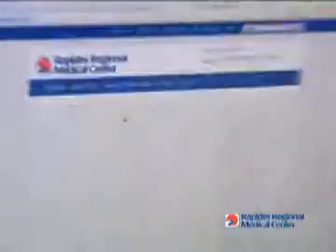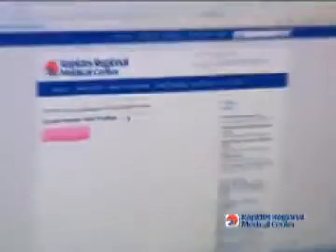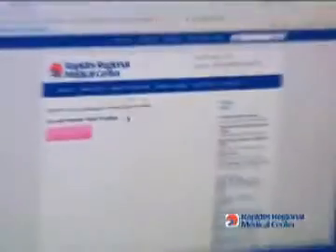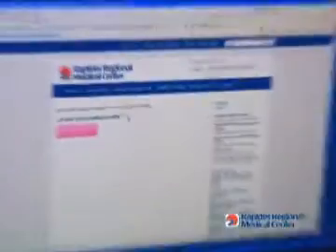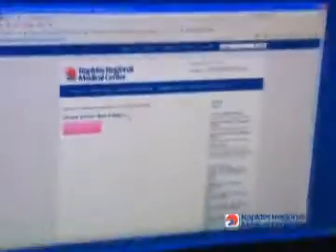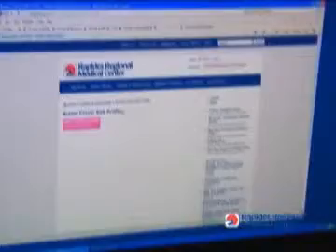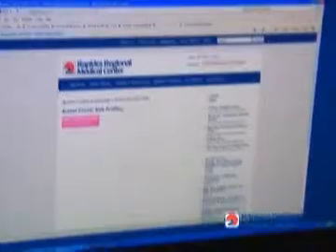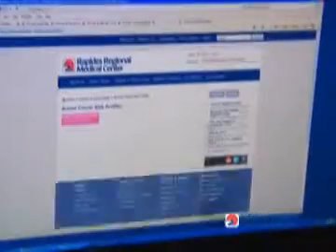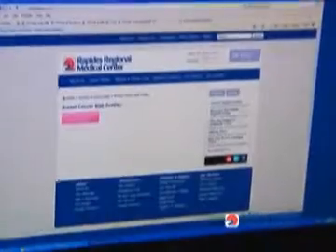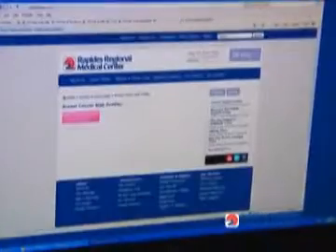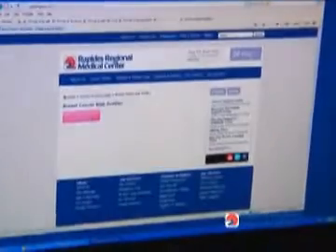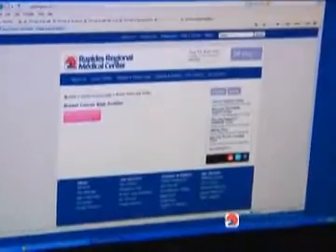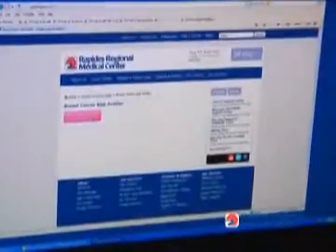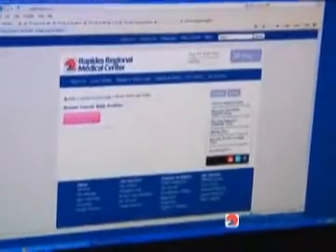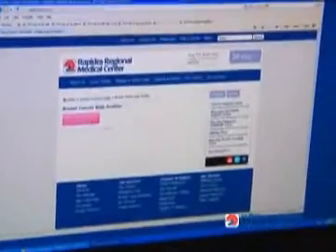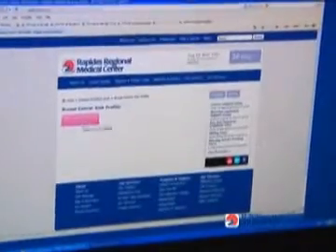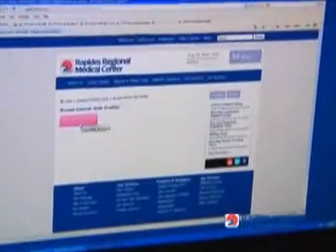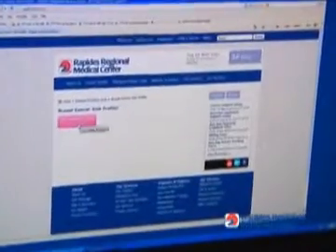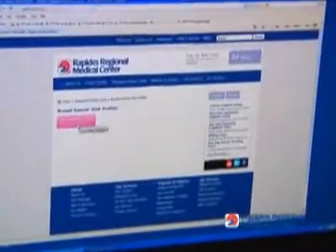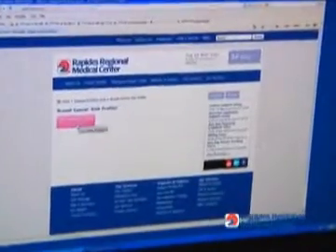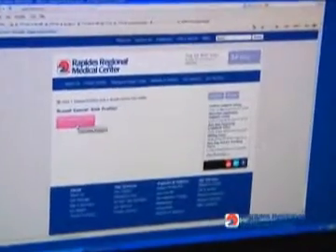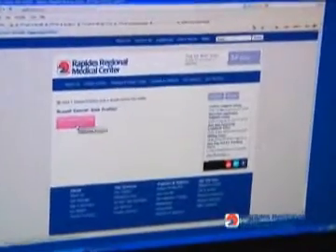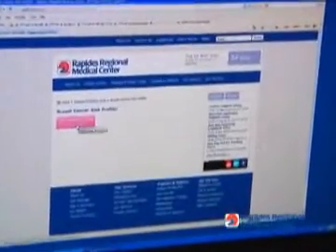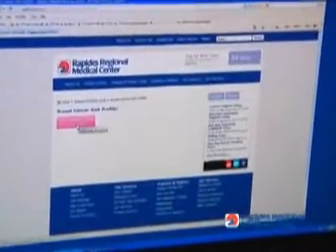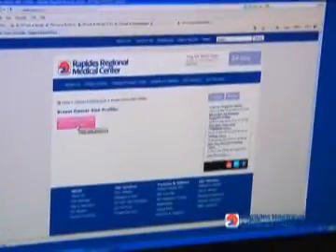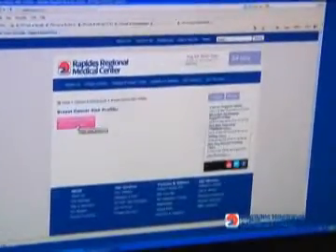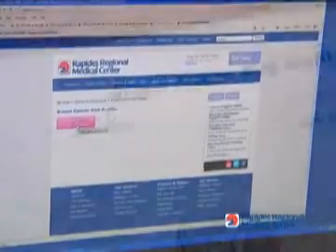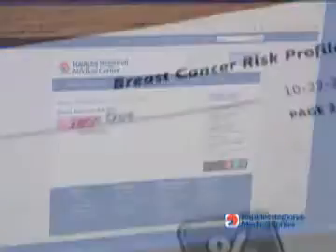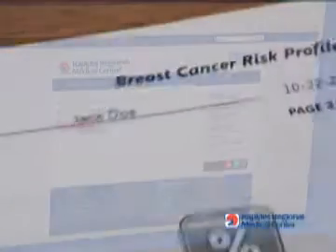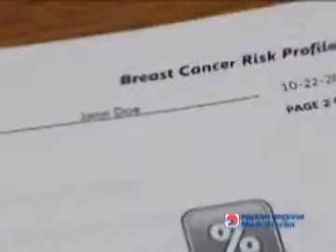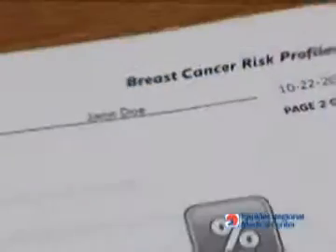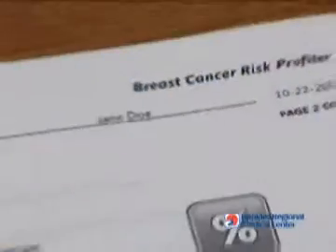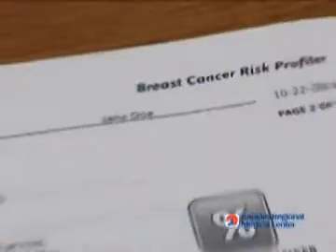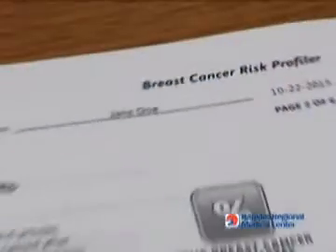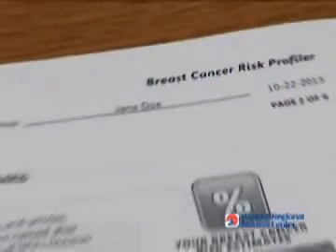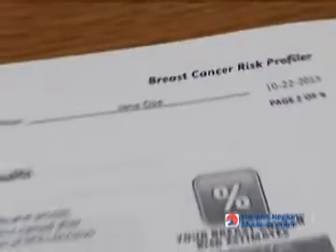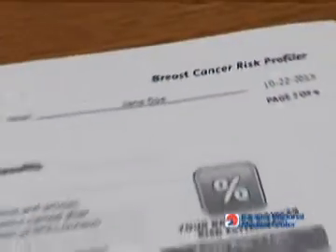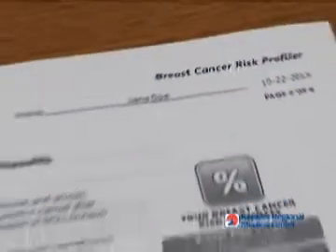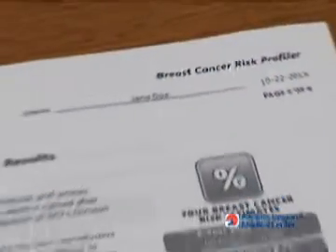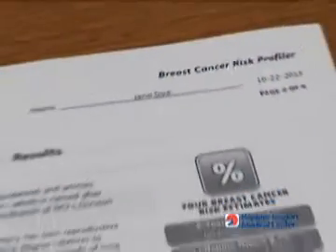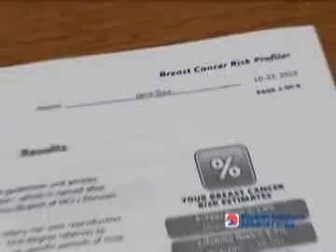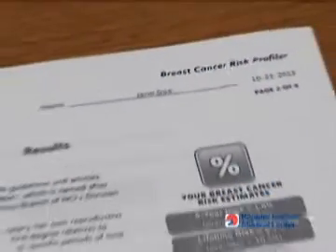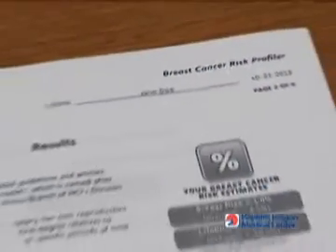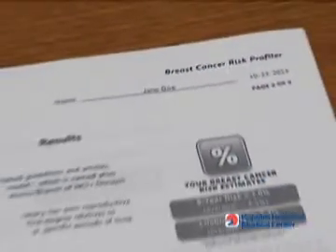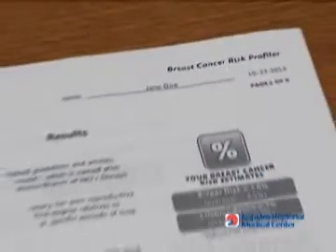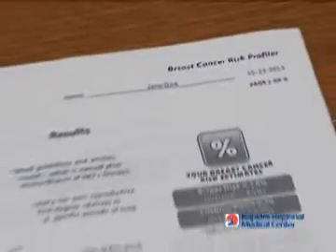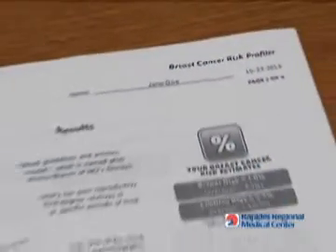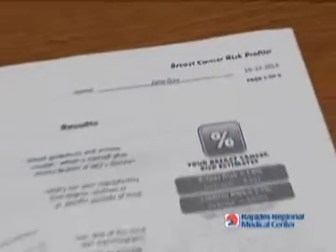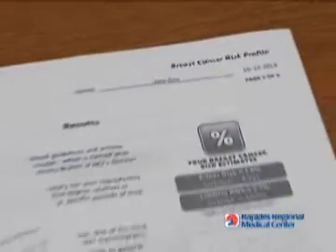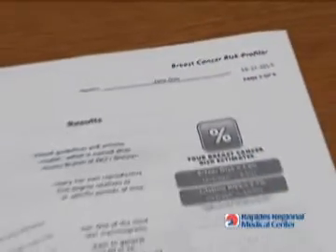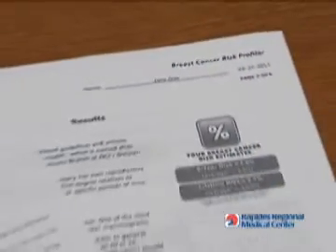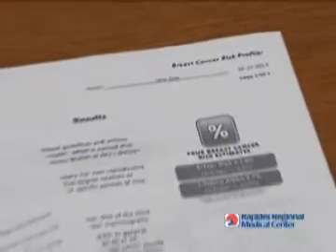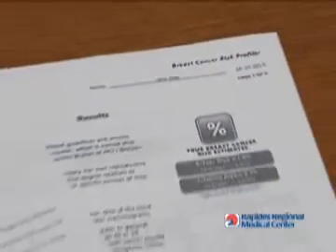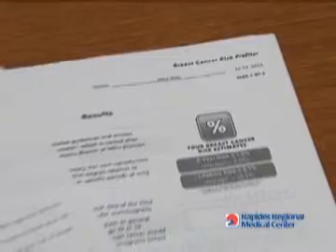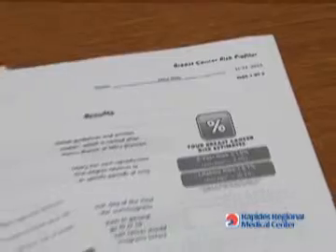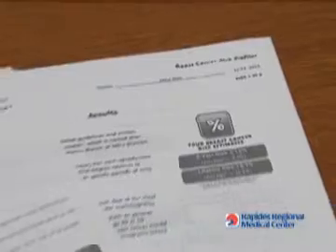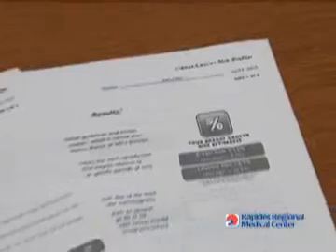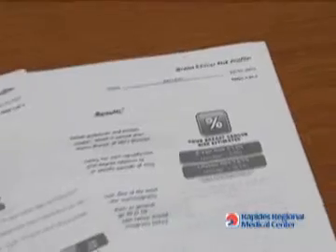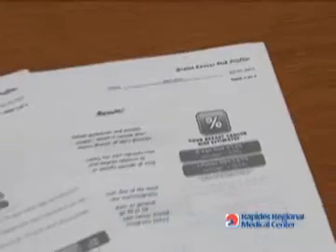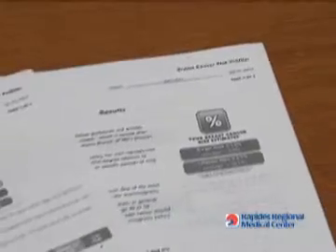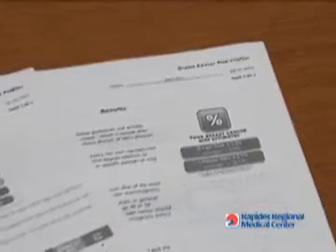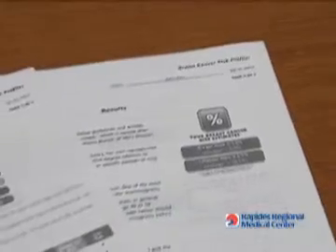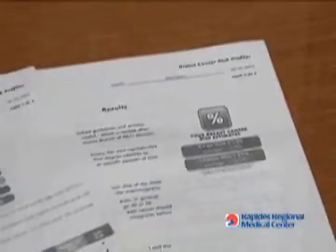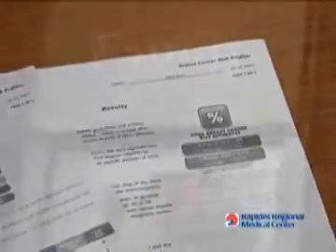The results are based on widely accepted research. When finished, a report is produced that you may share with your doctor.